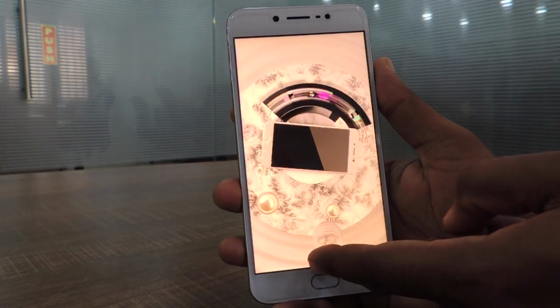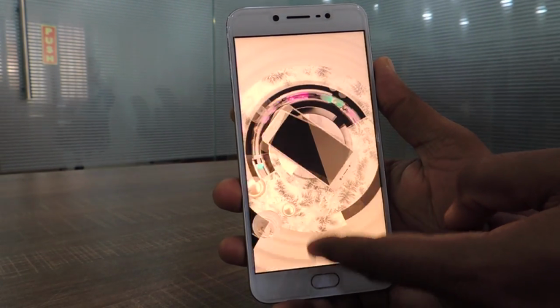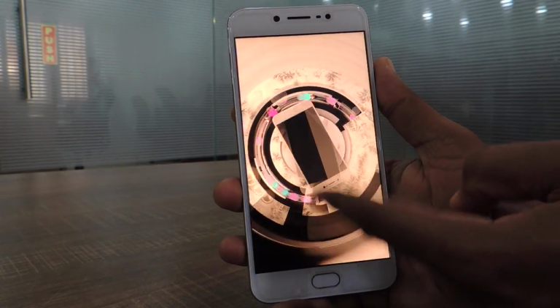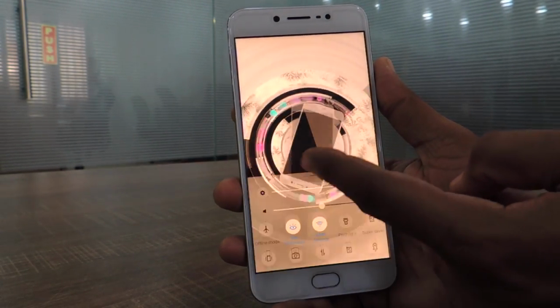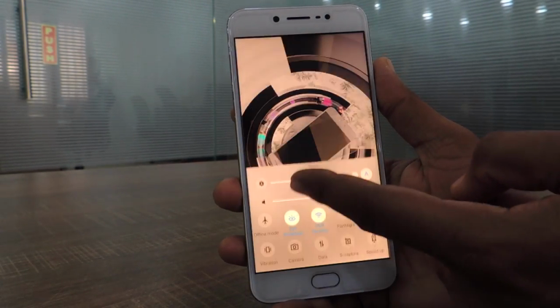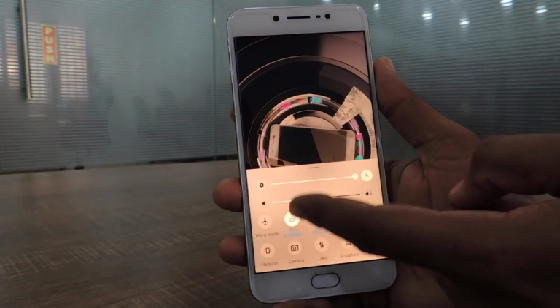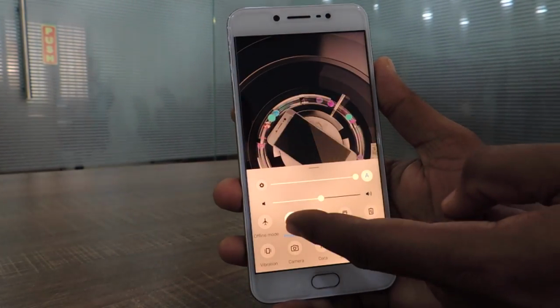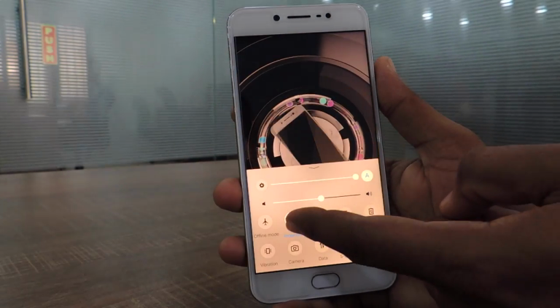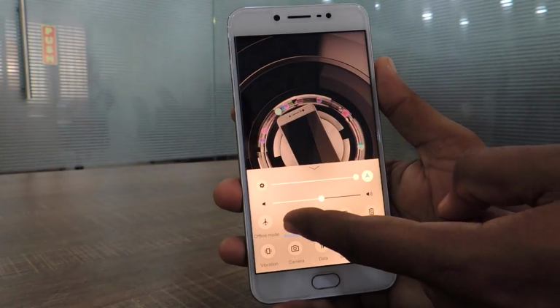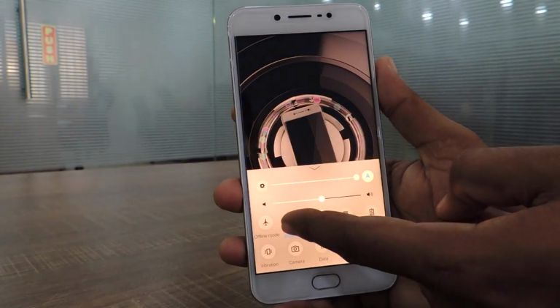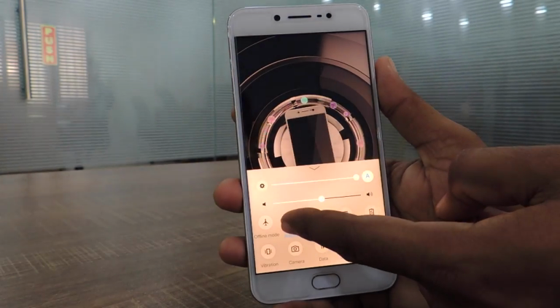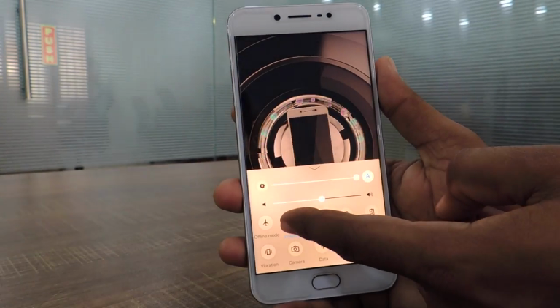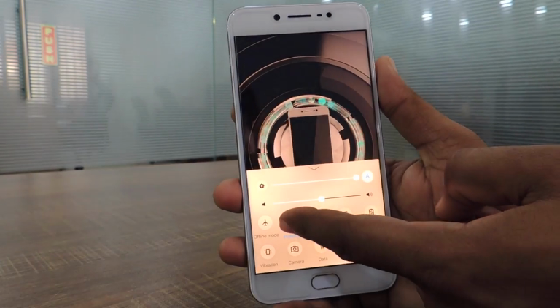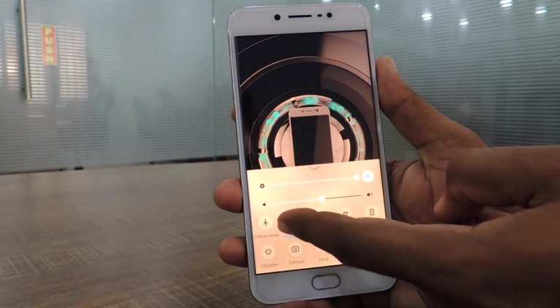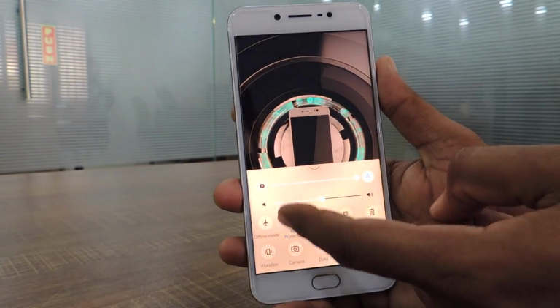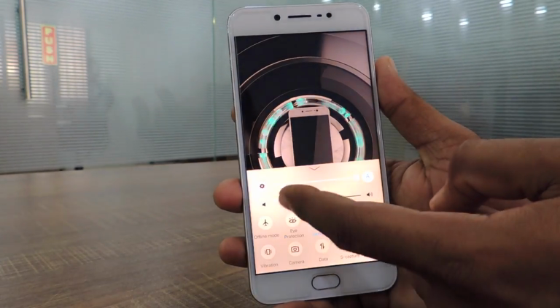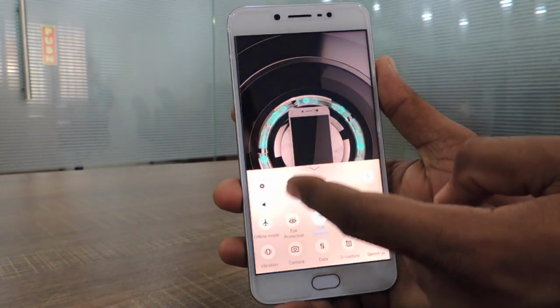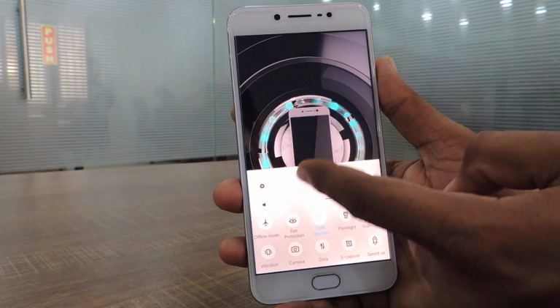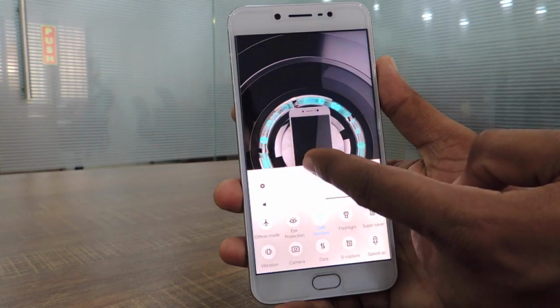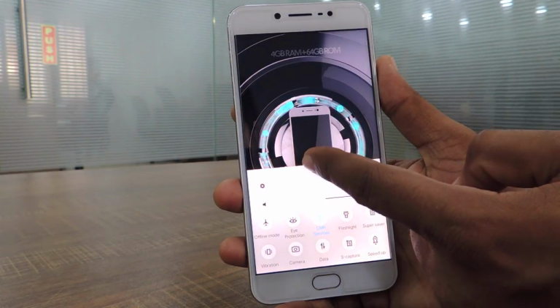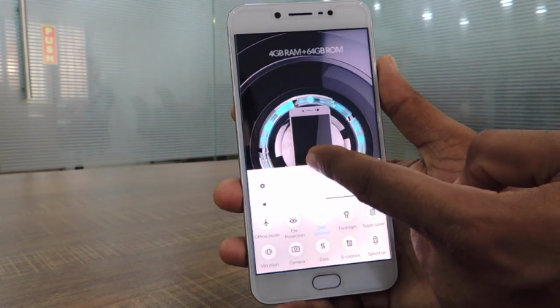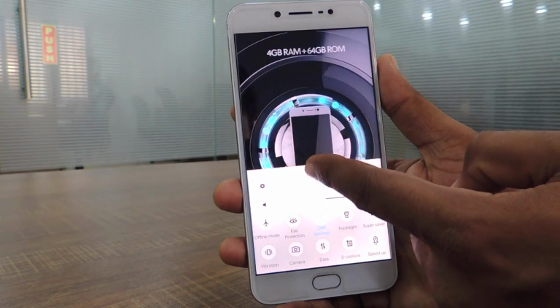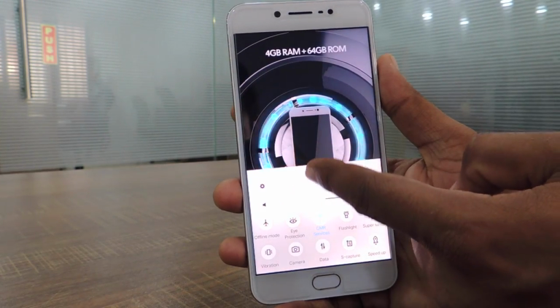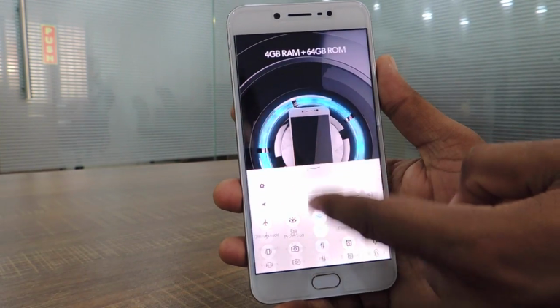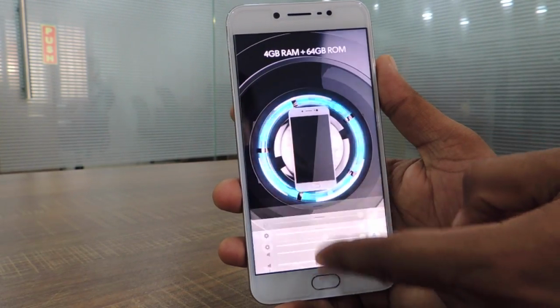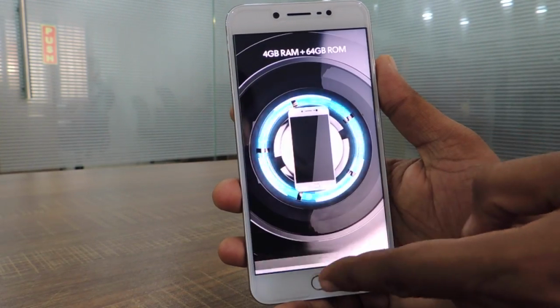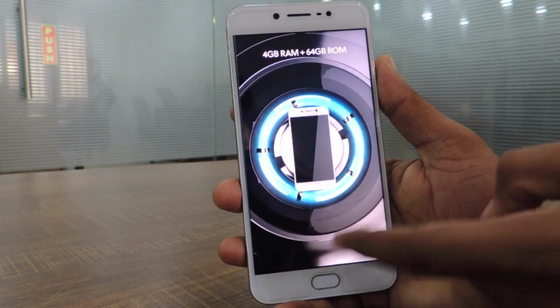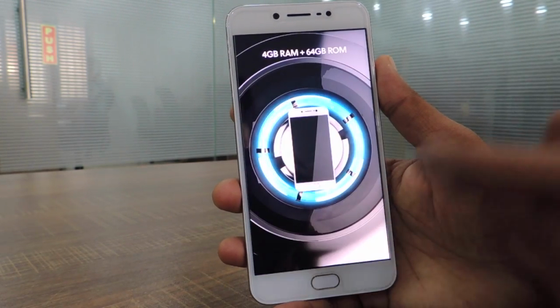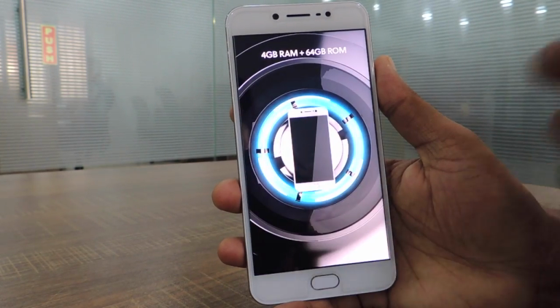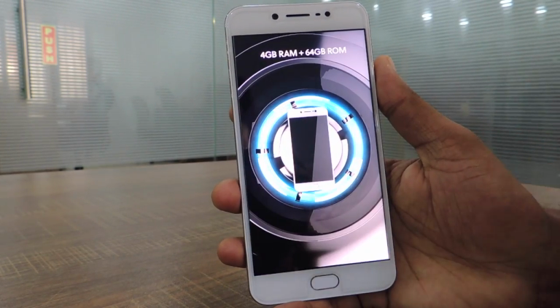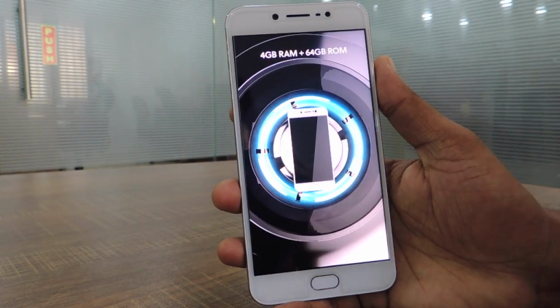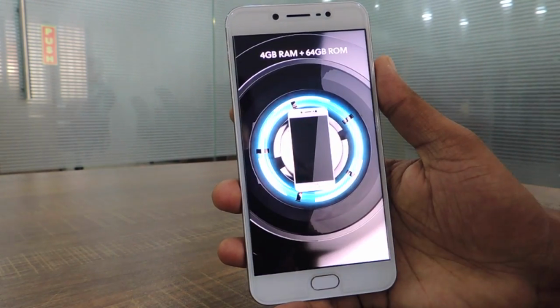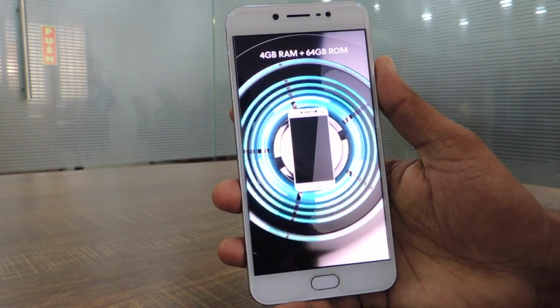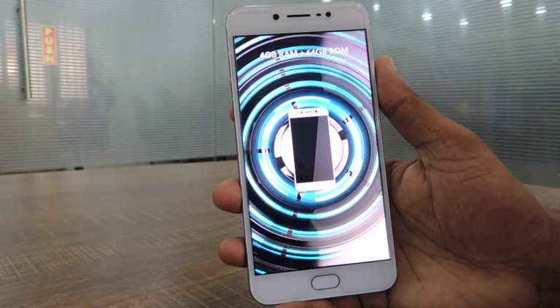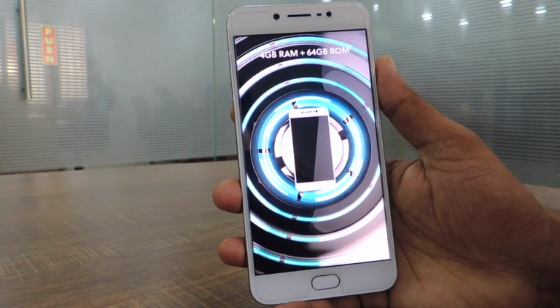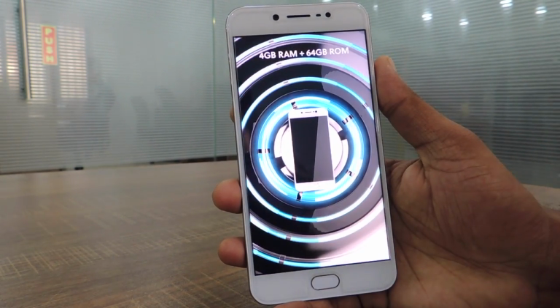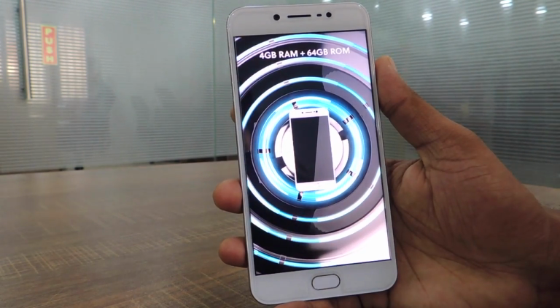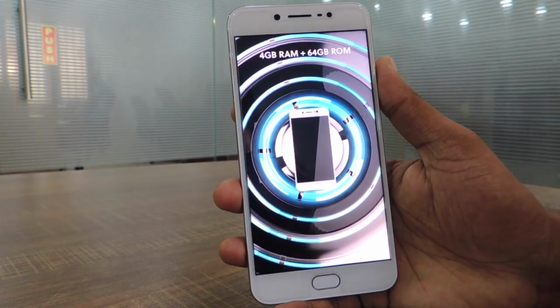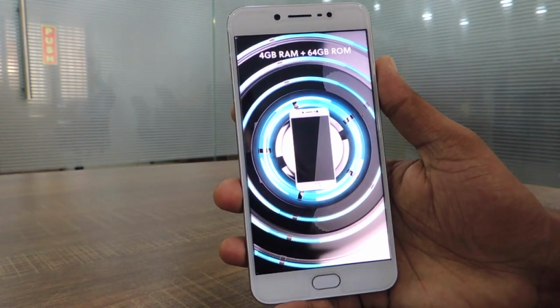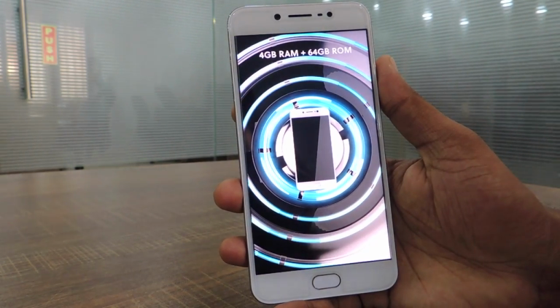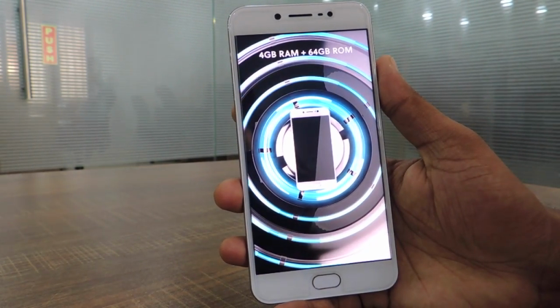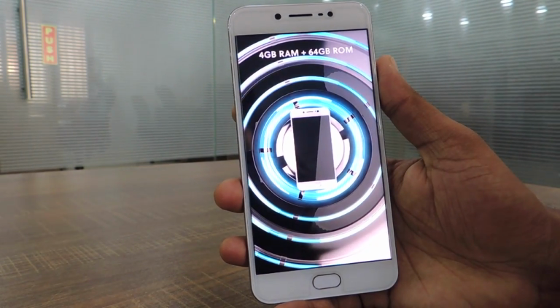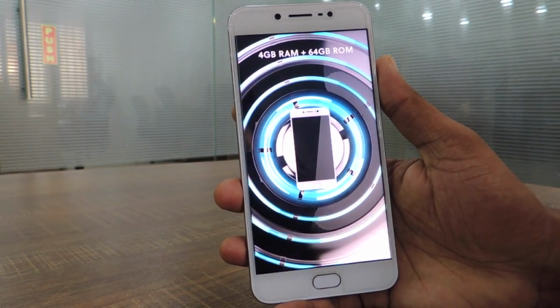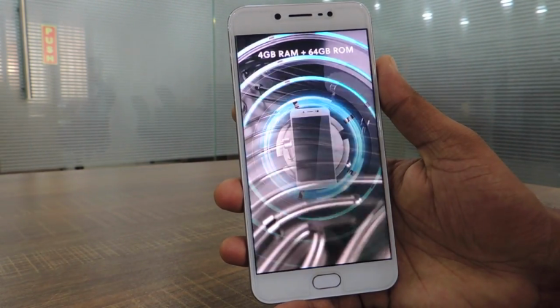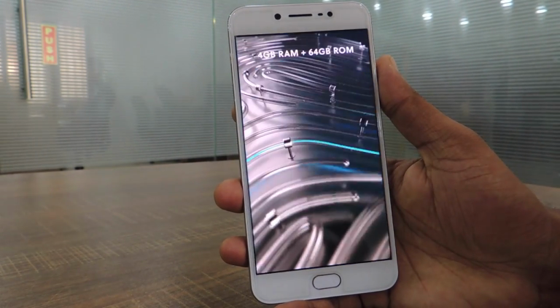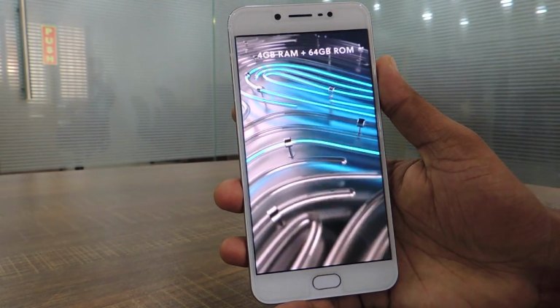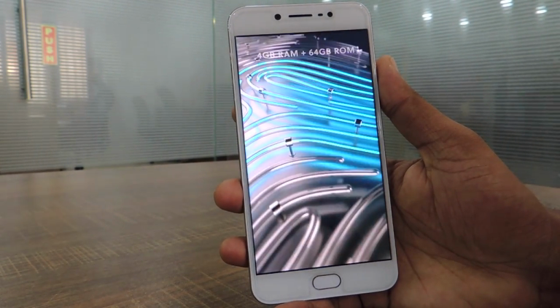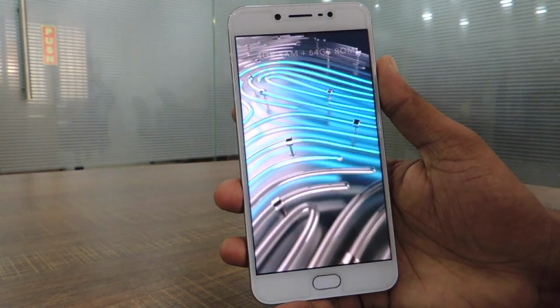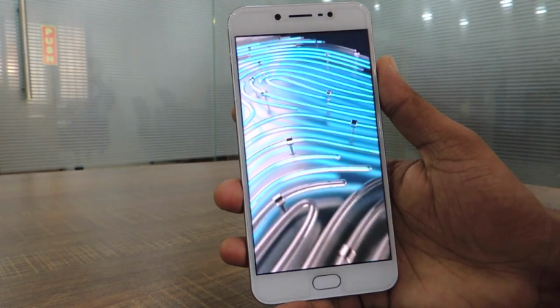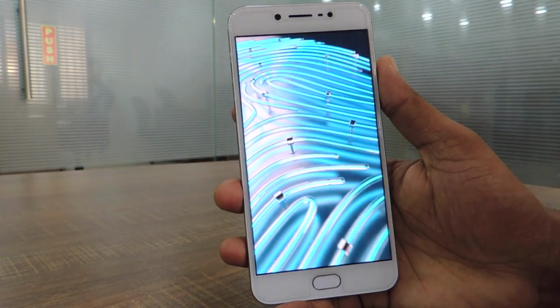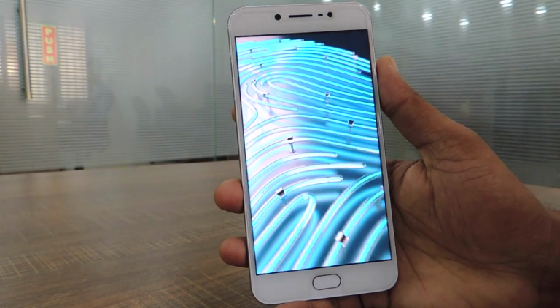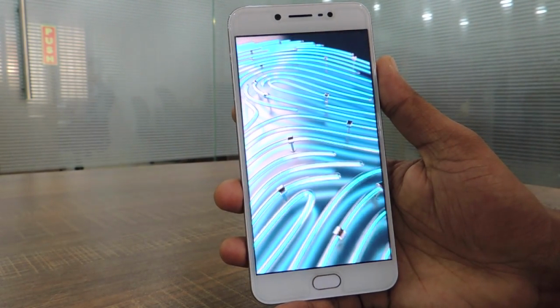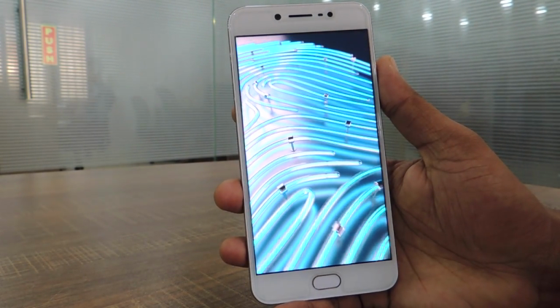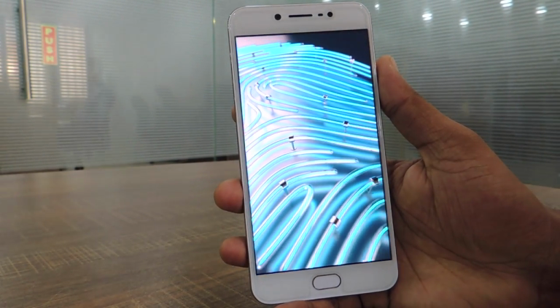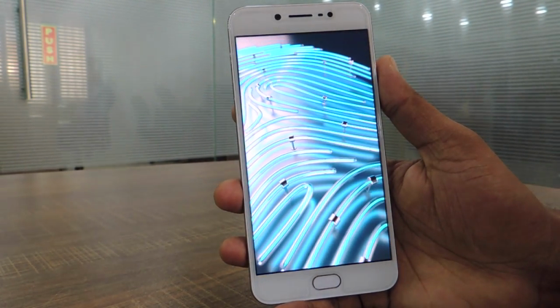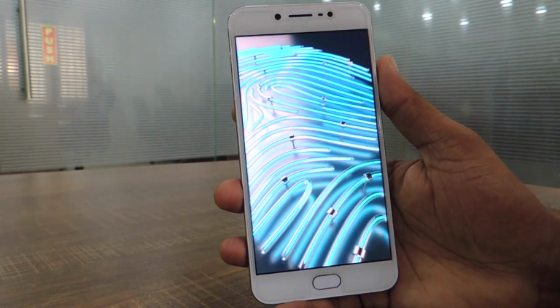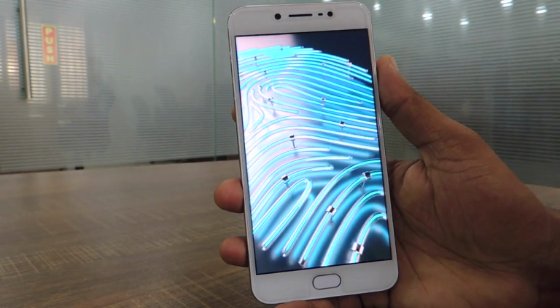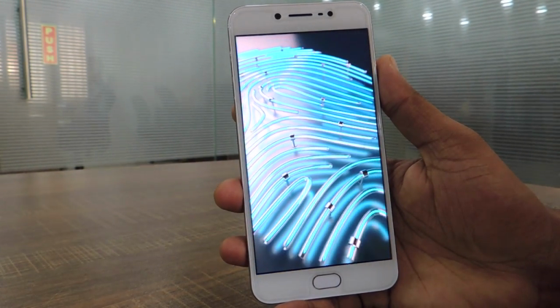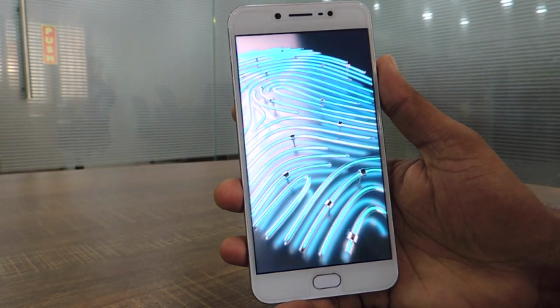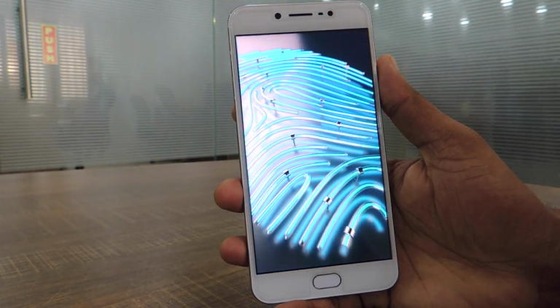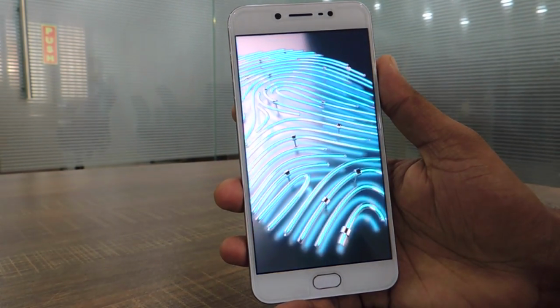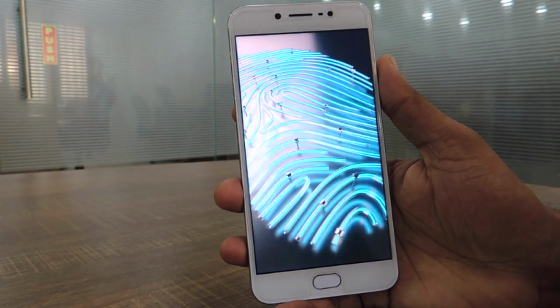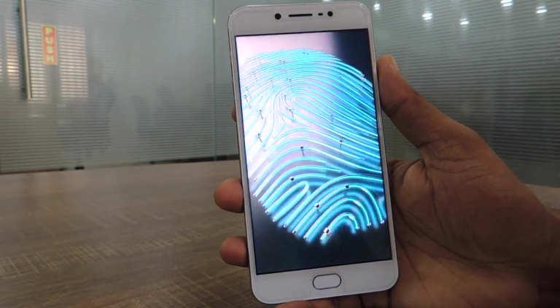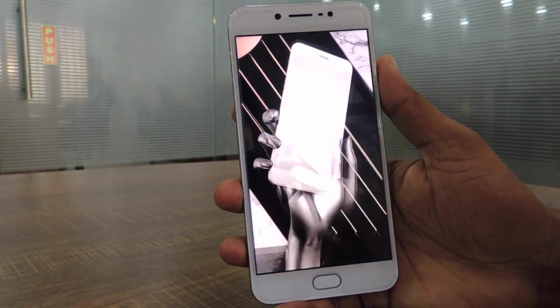Even though this is a 720p display, it seemed pretty bright while using outdoors and the picture quality is perfect.